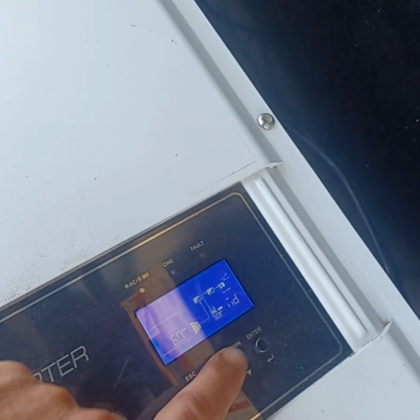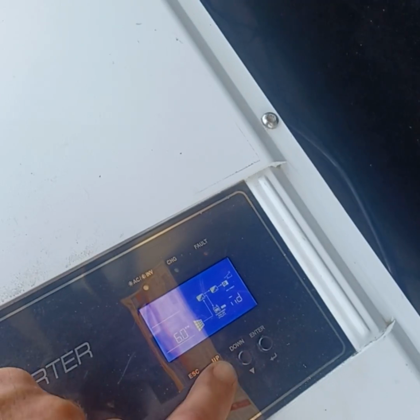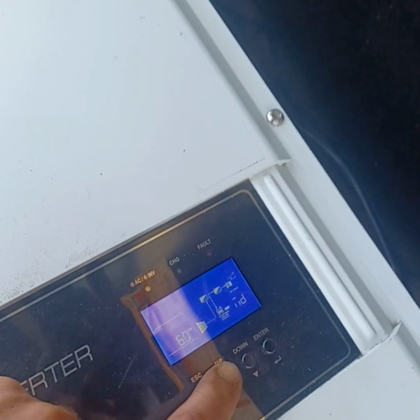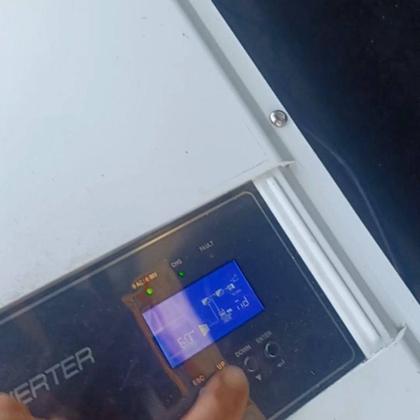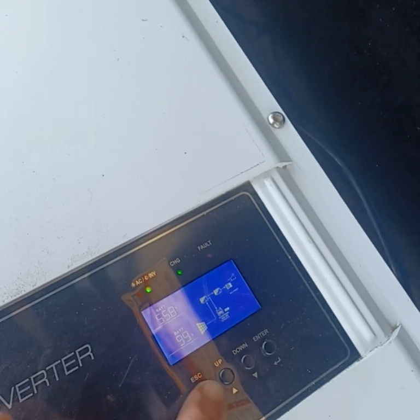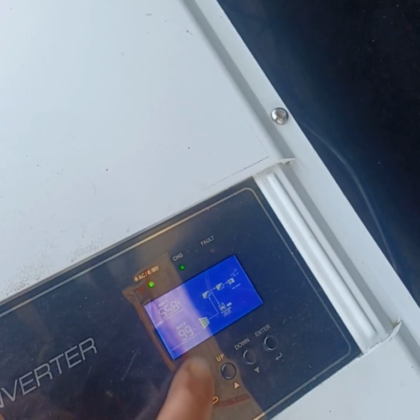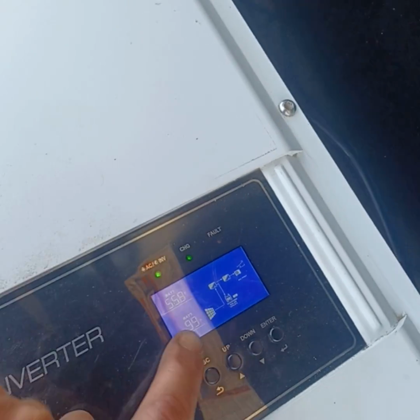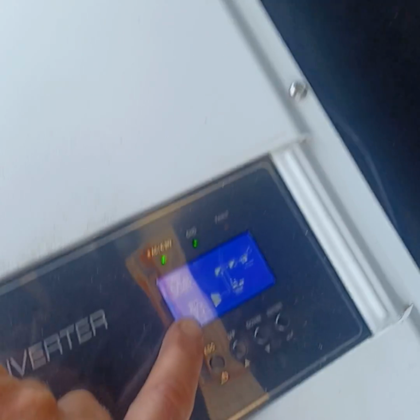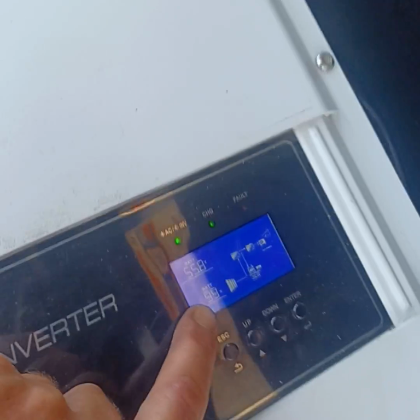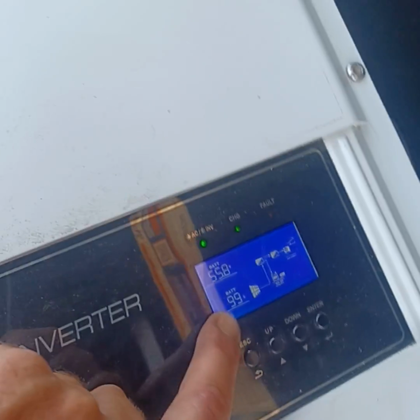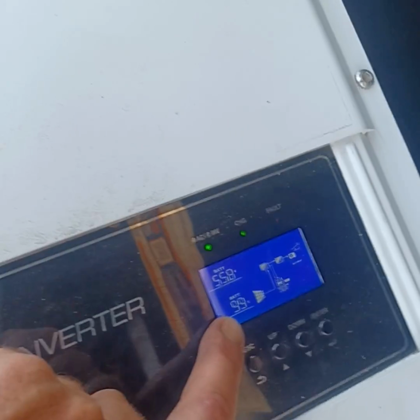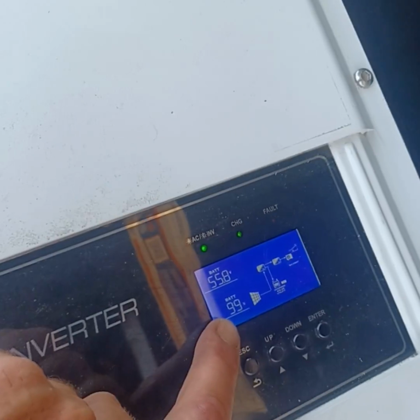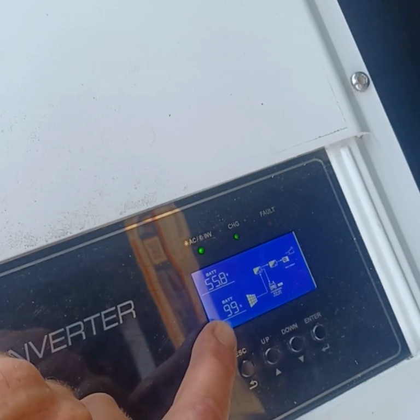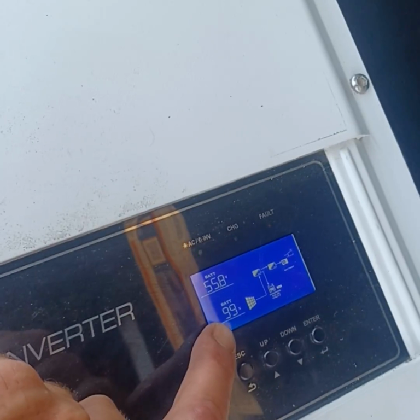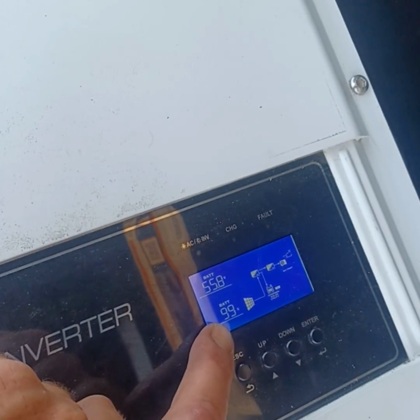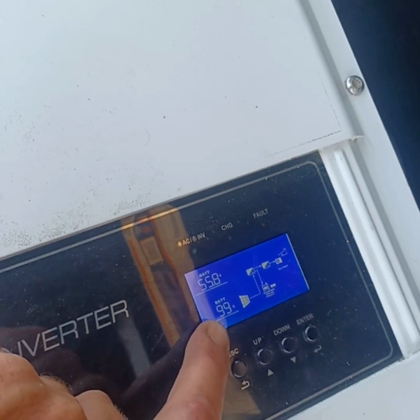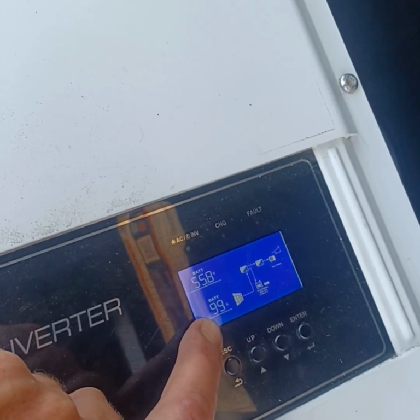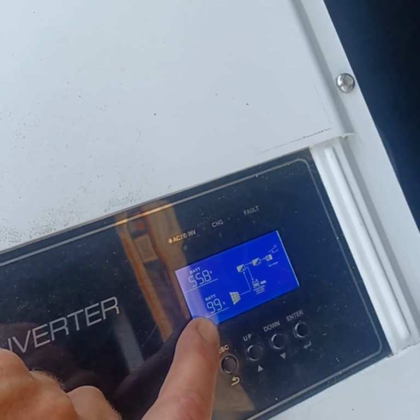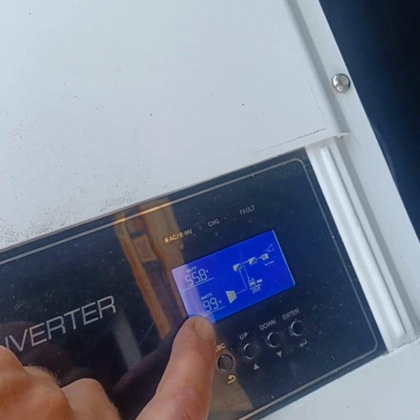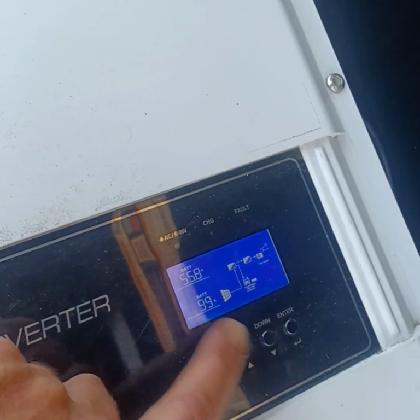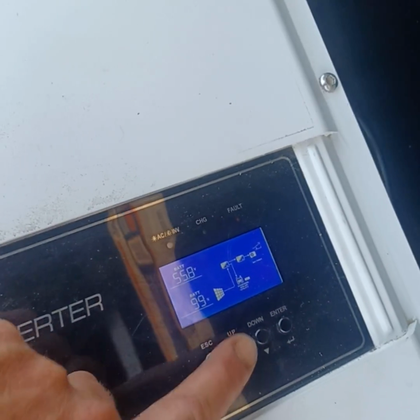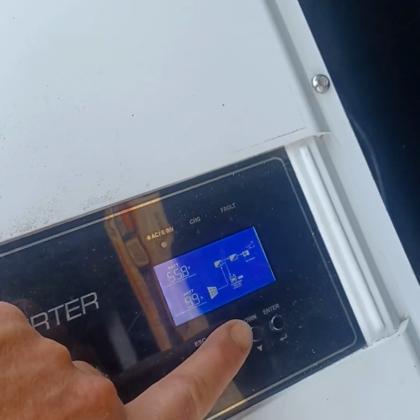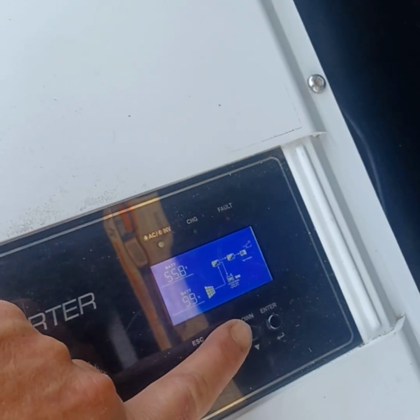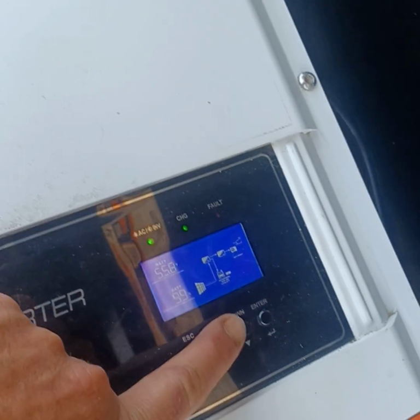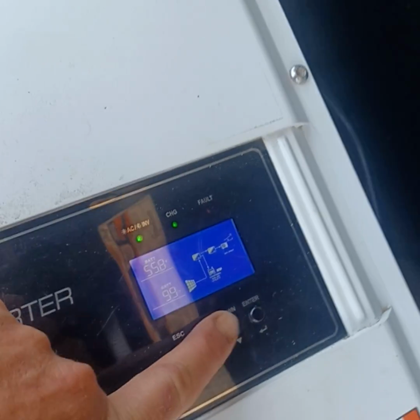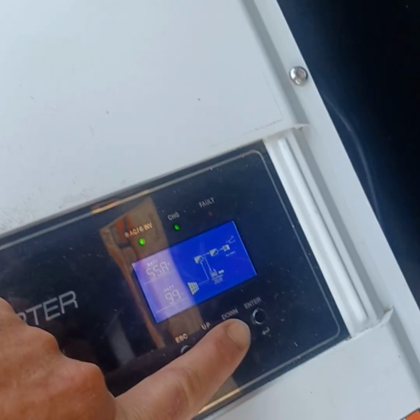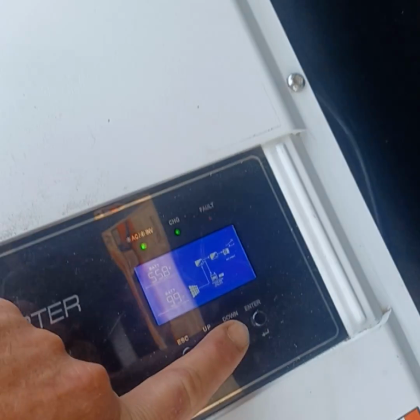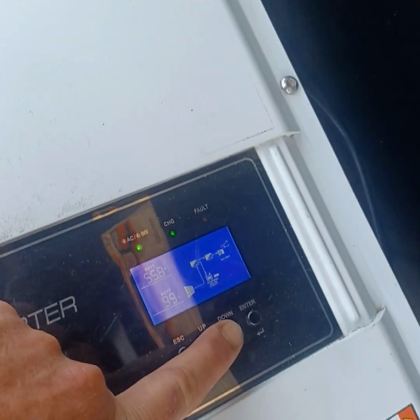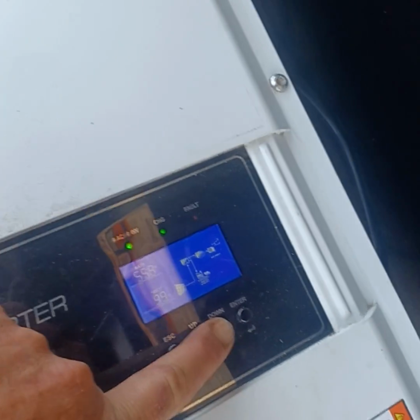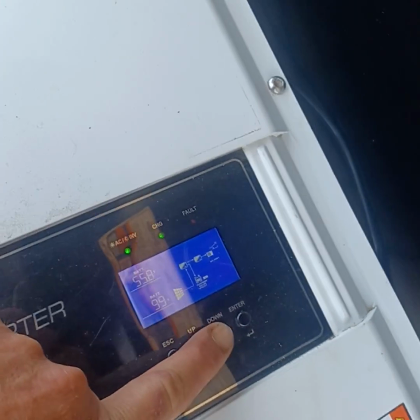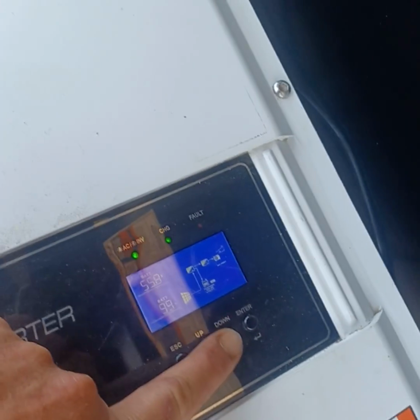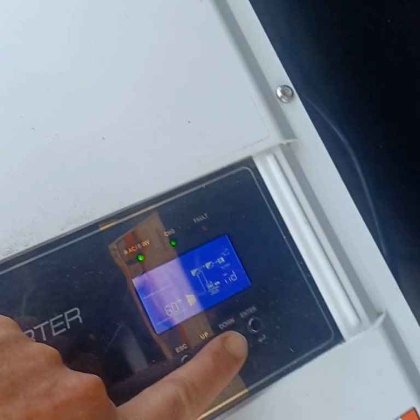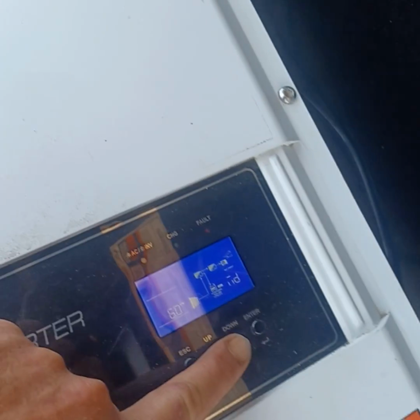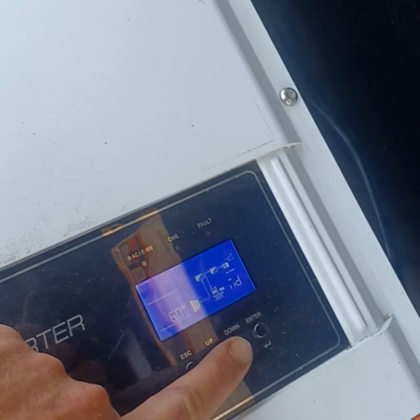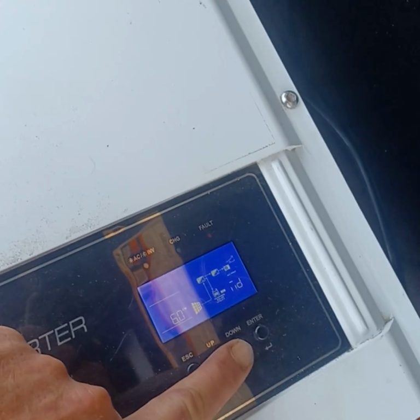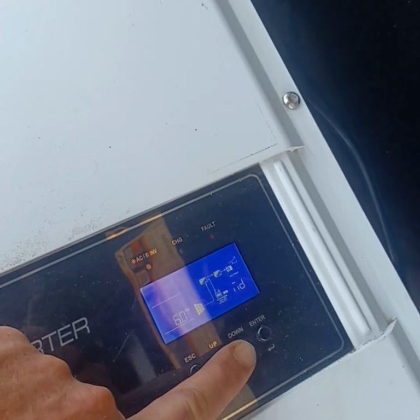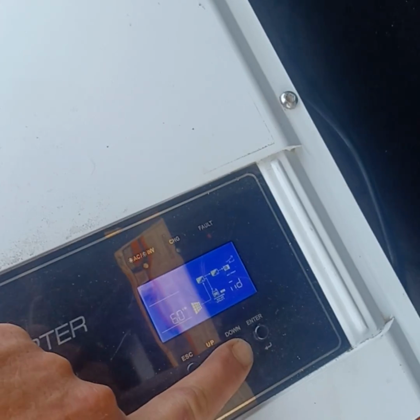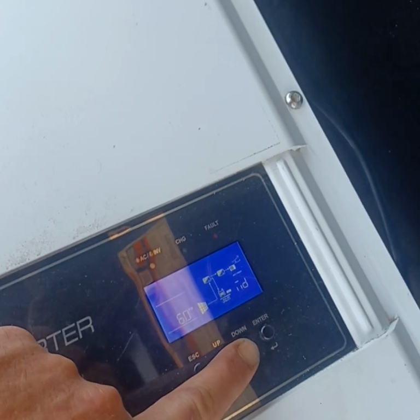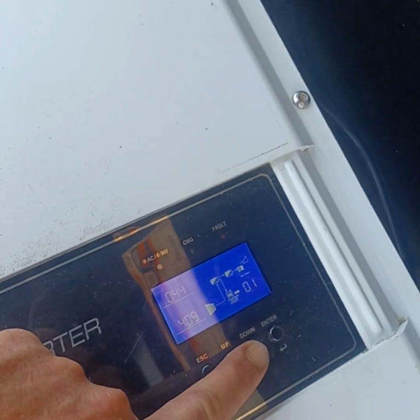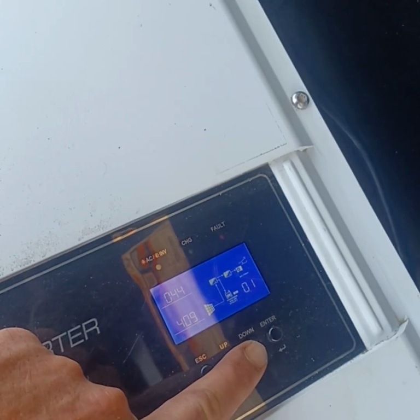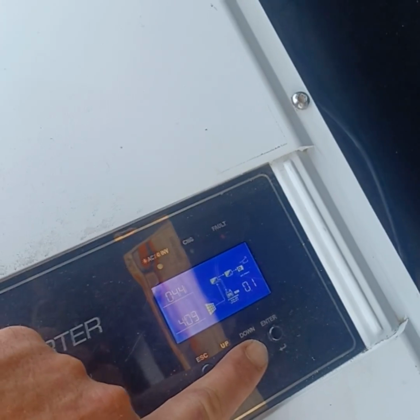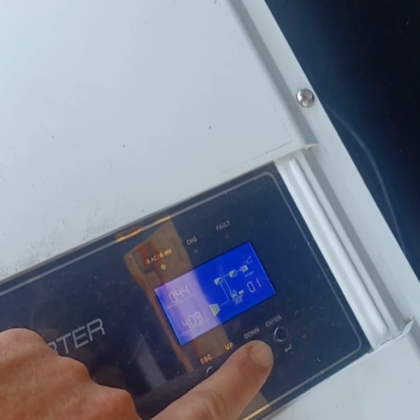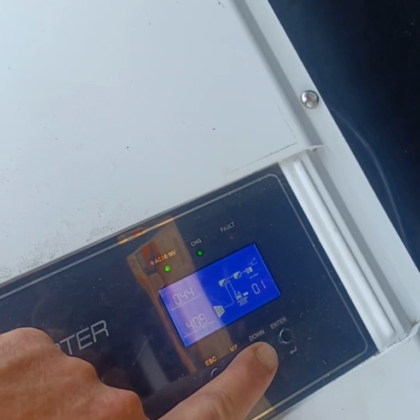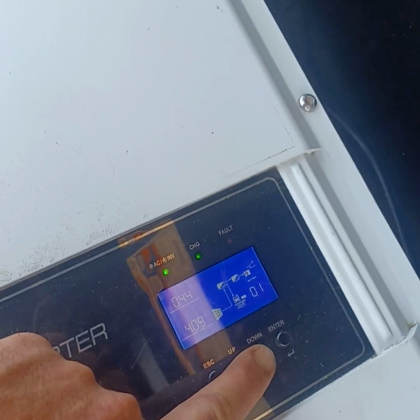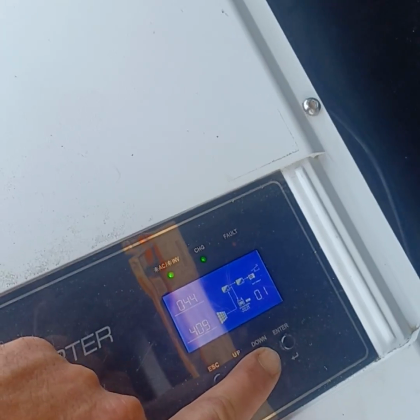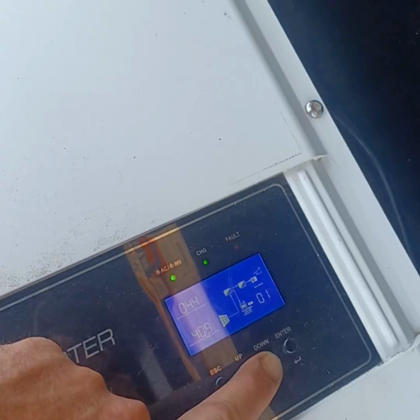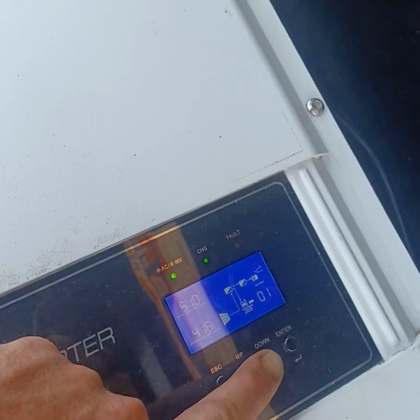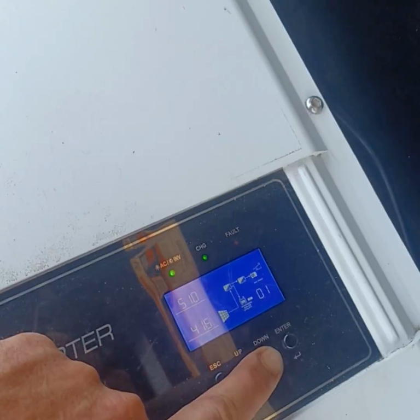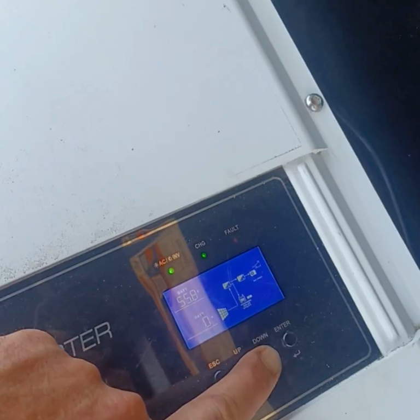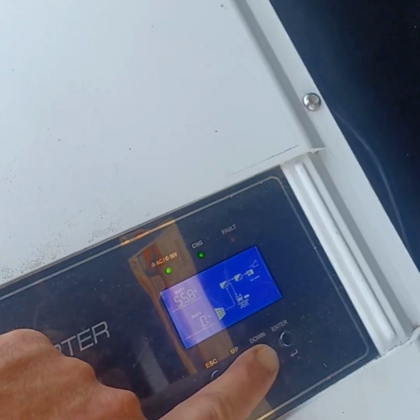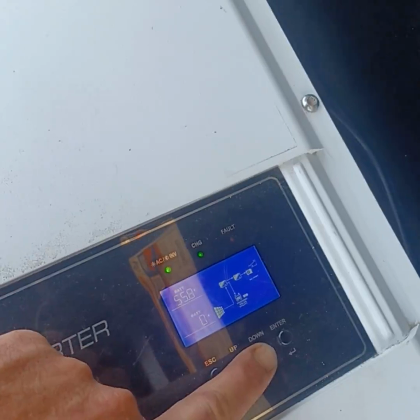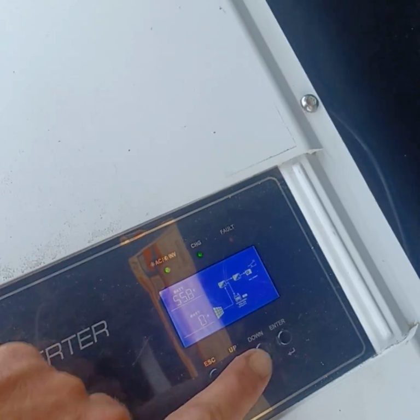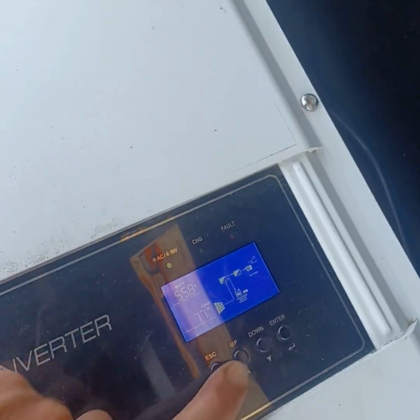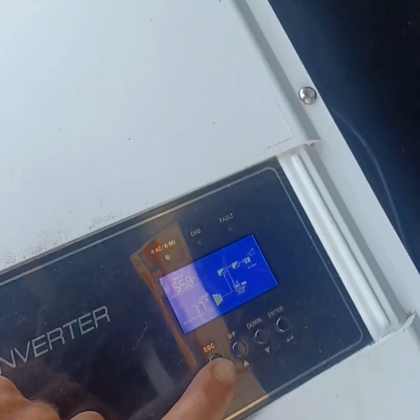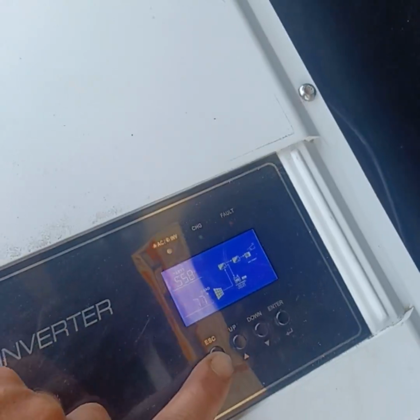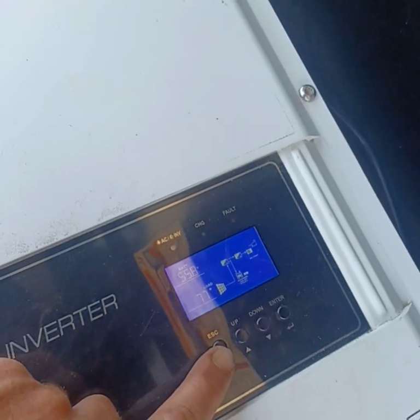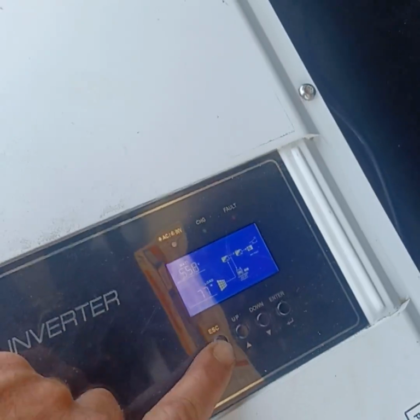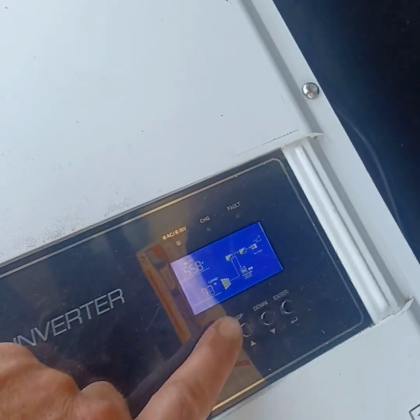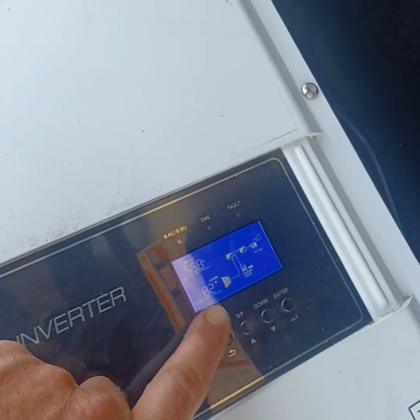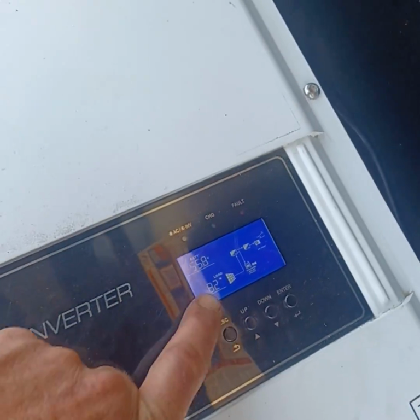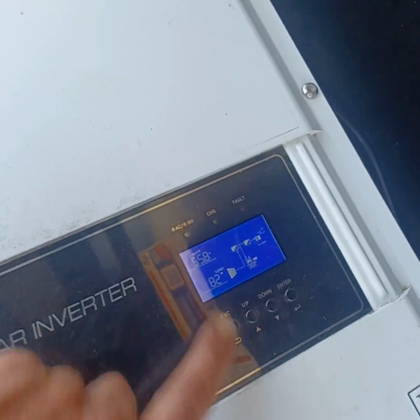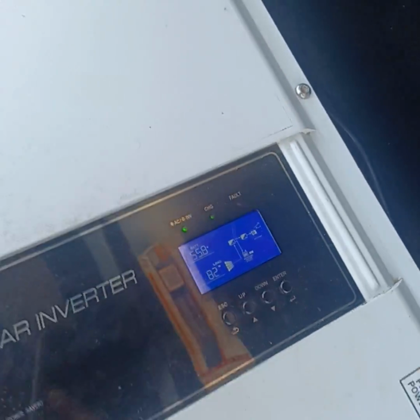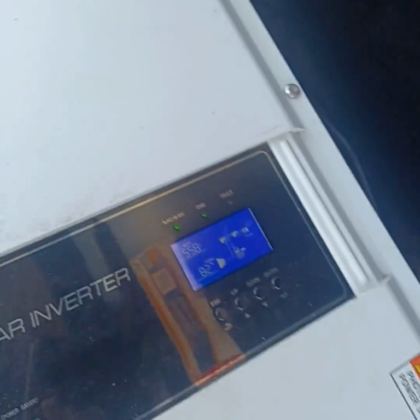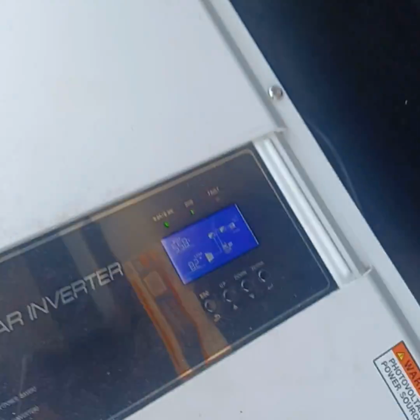We've got 99% of the batteries still. It's been underneath testing loads as of right now, running everything in the house.